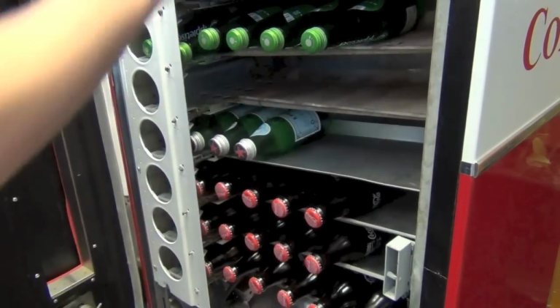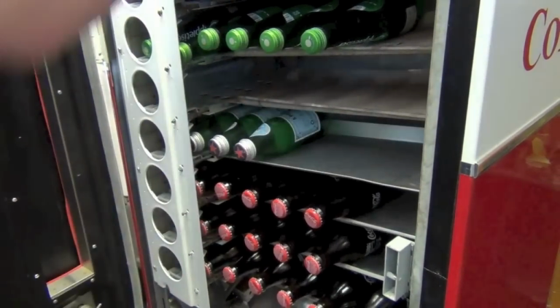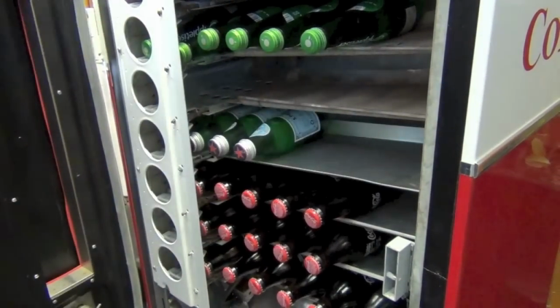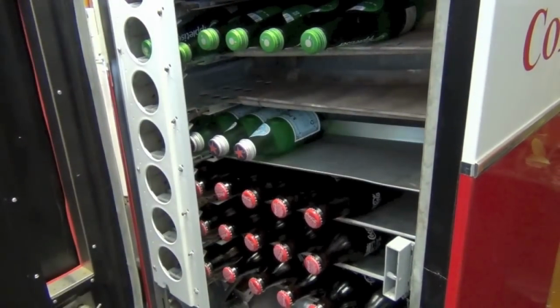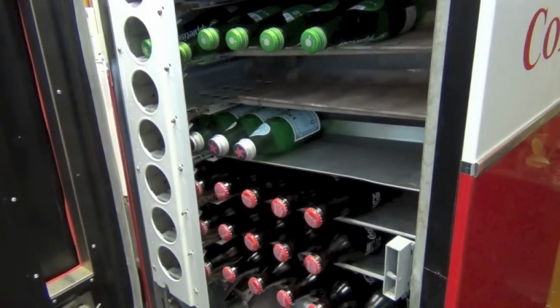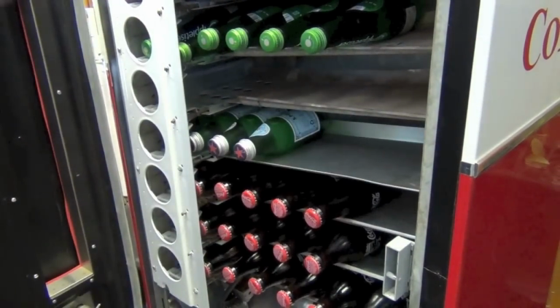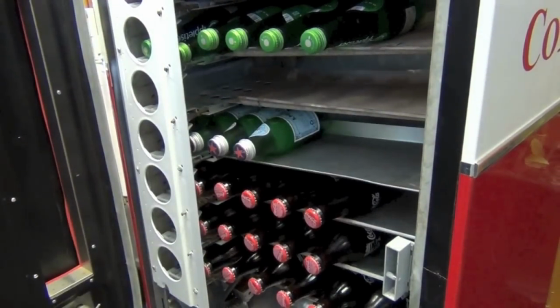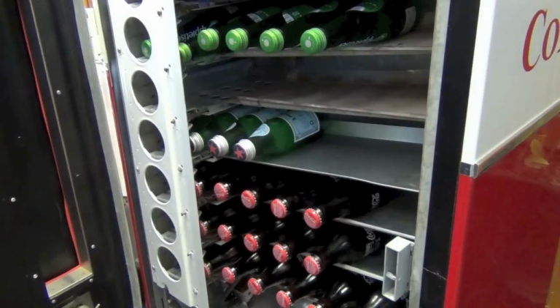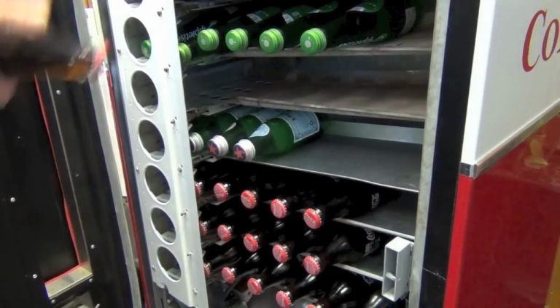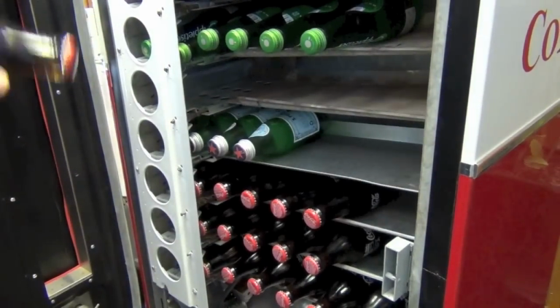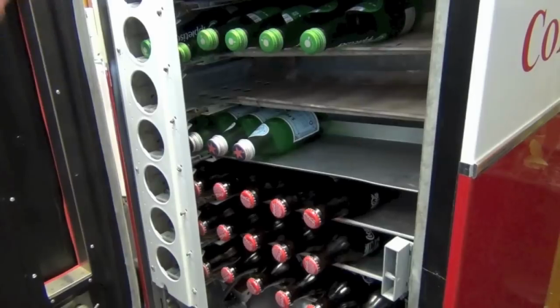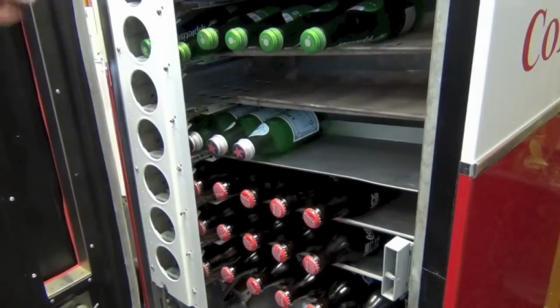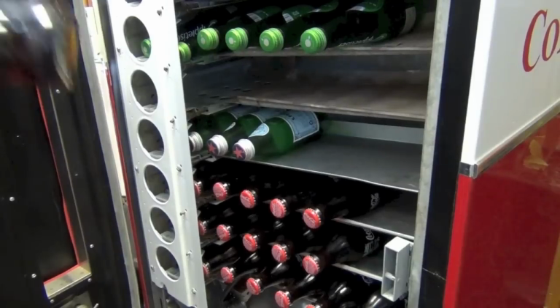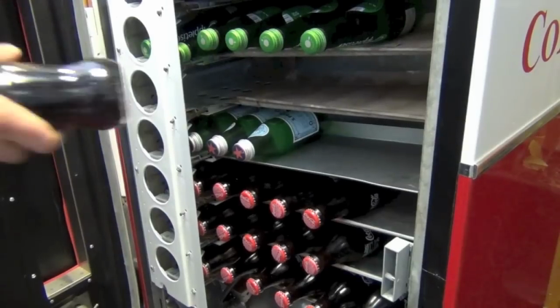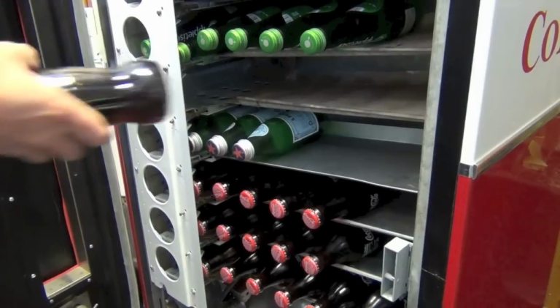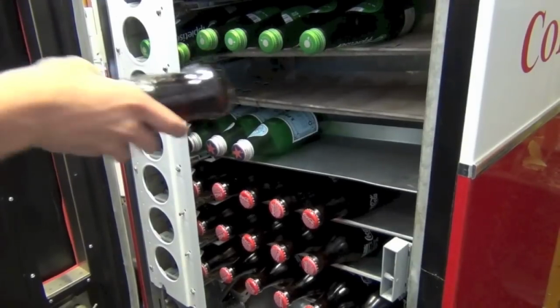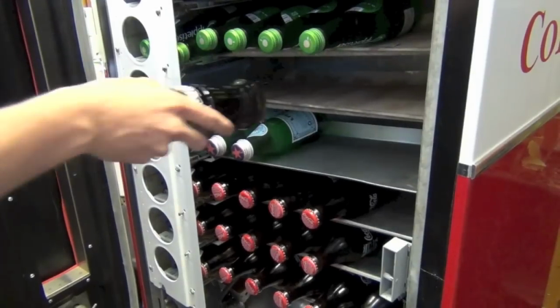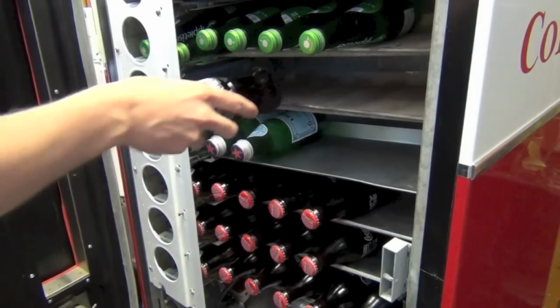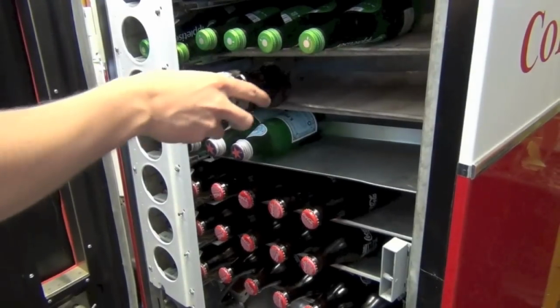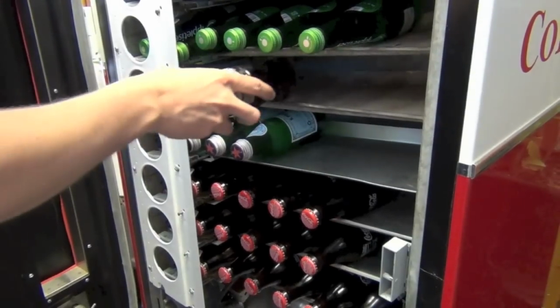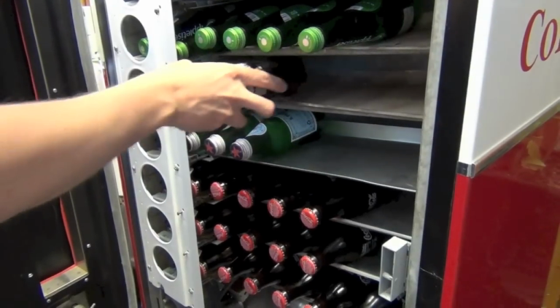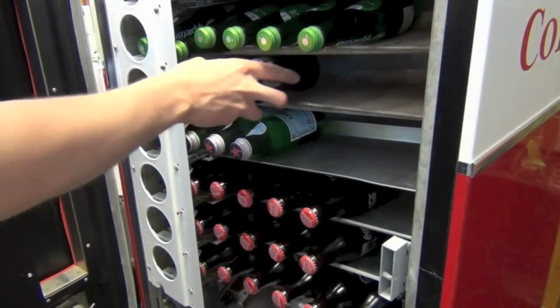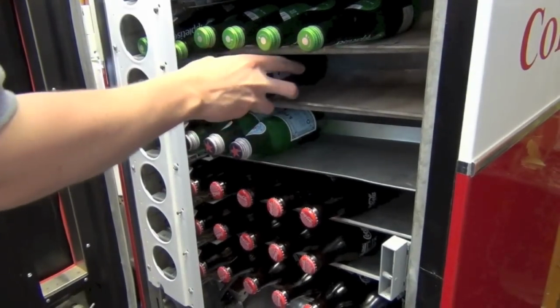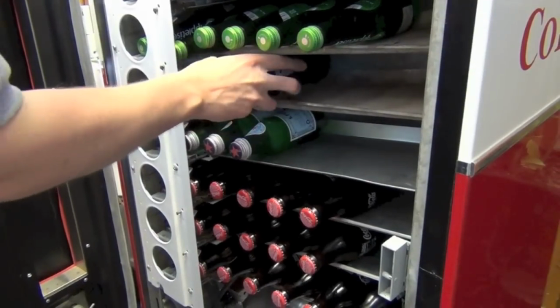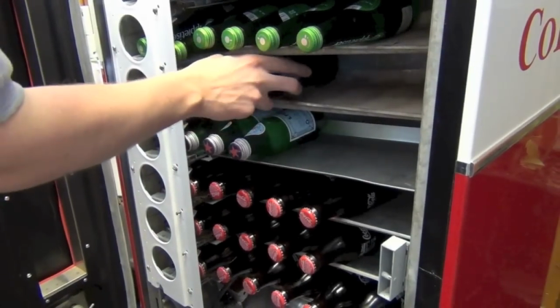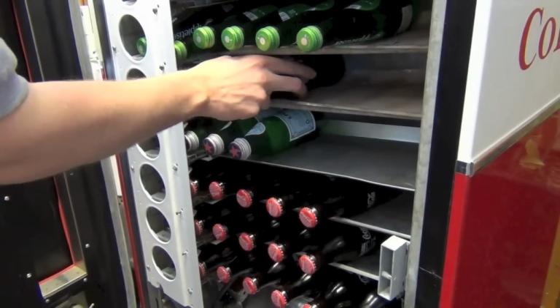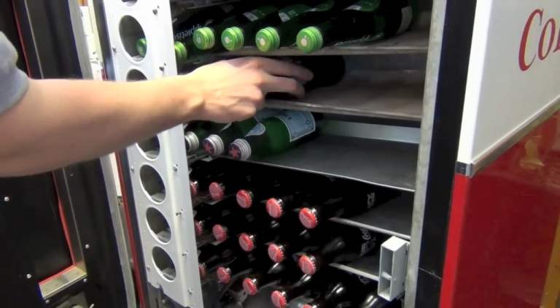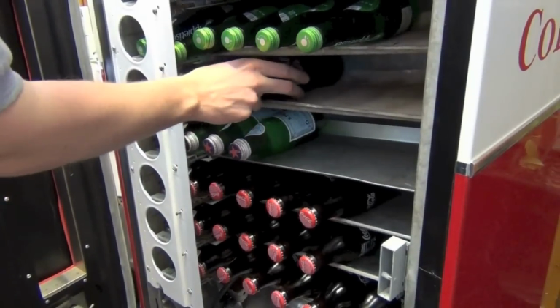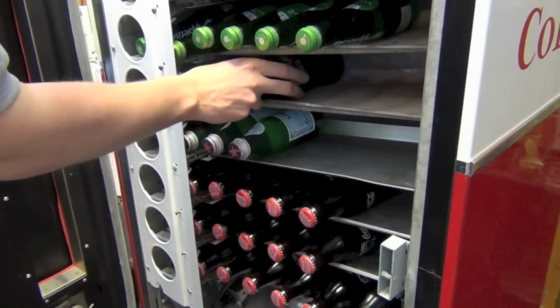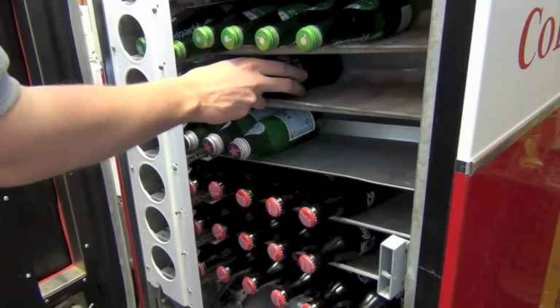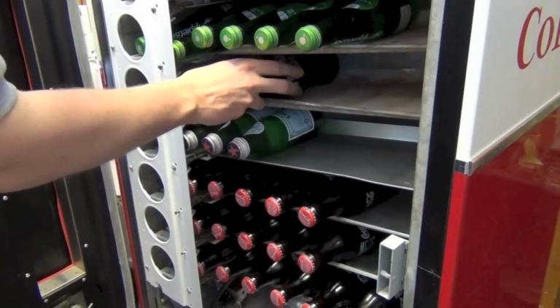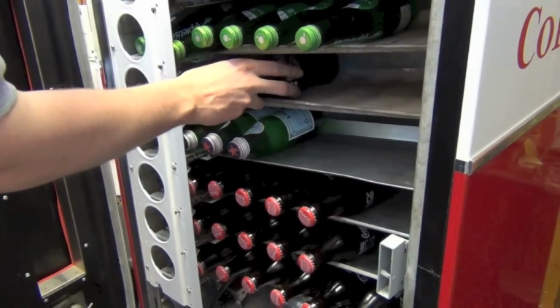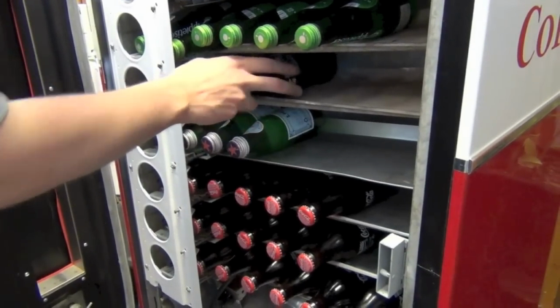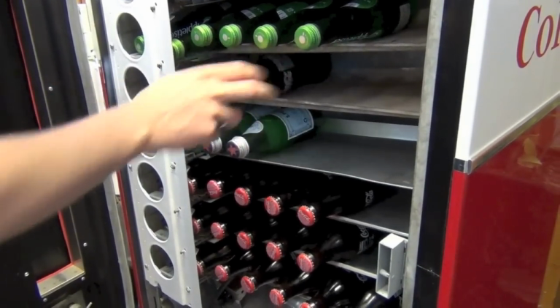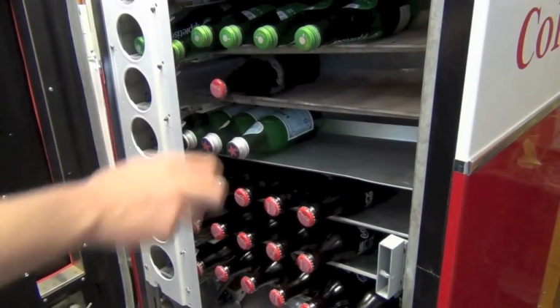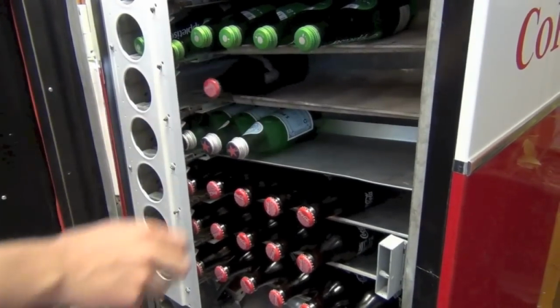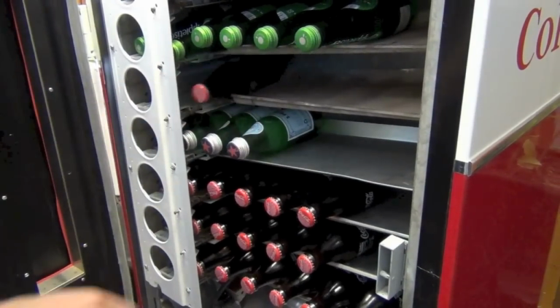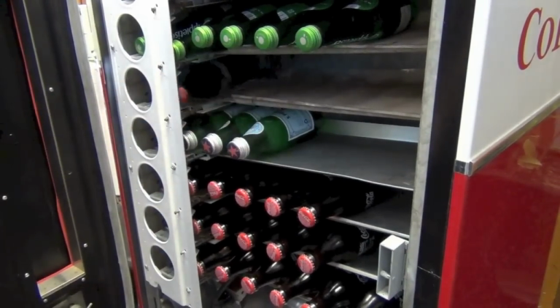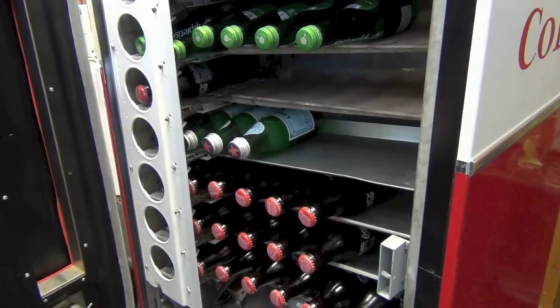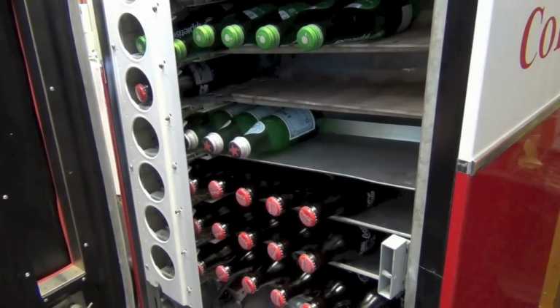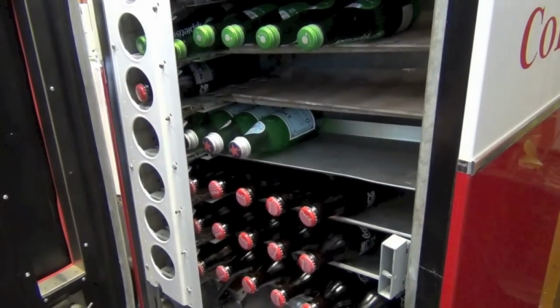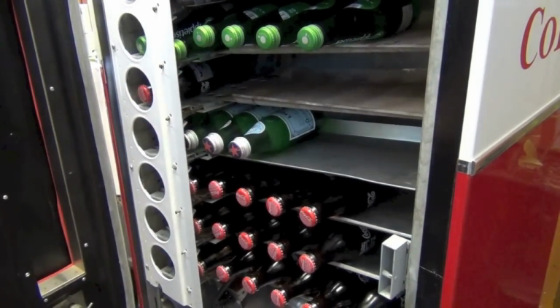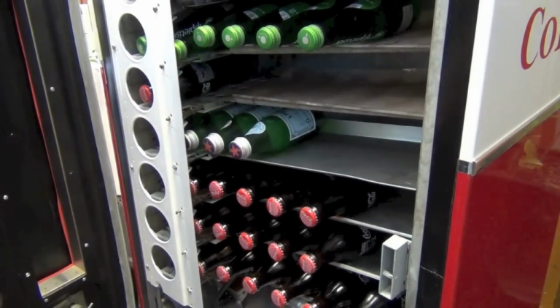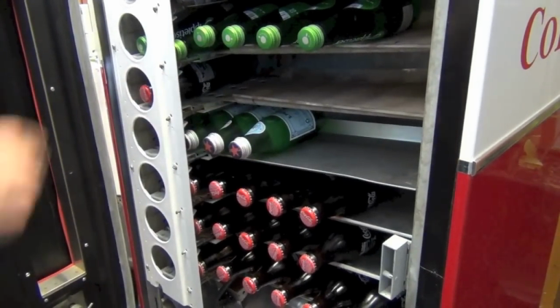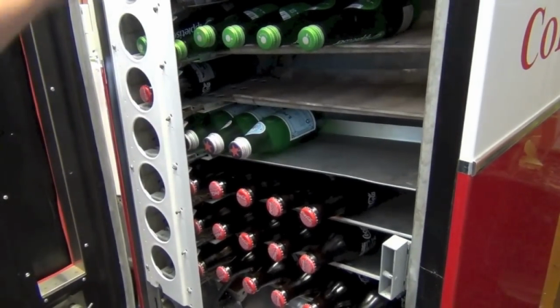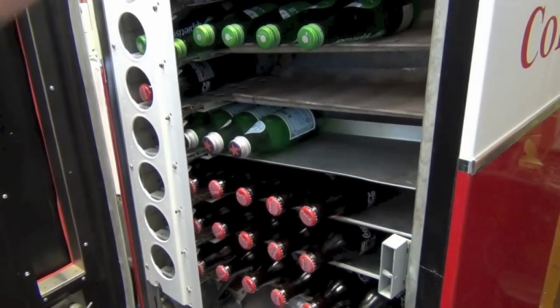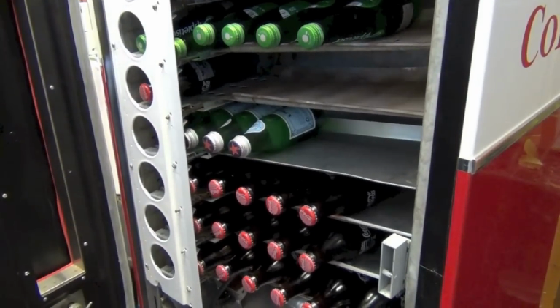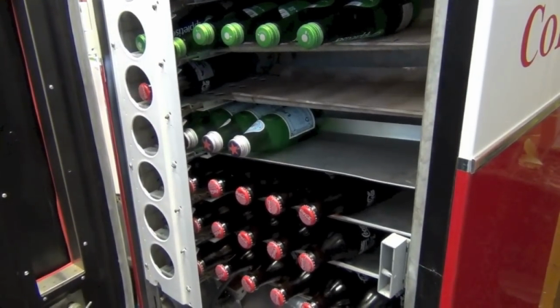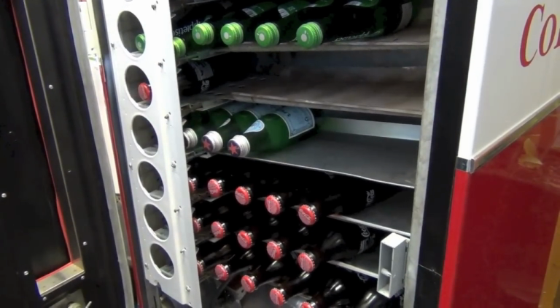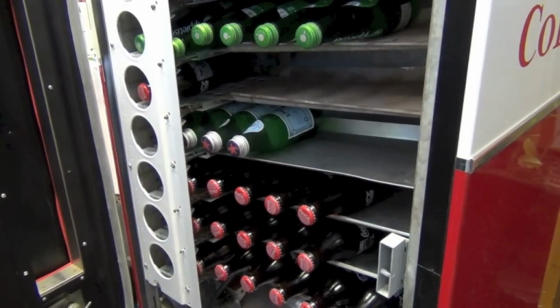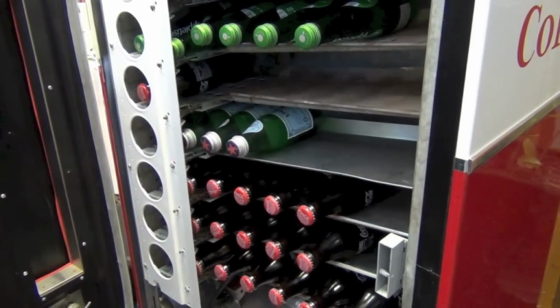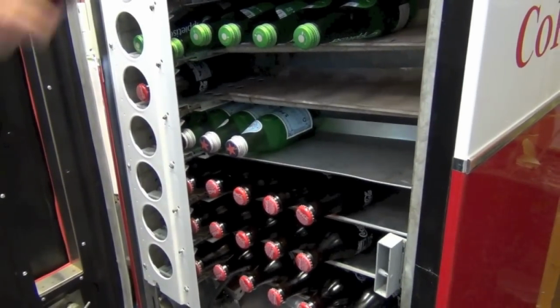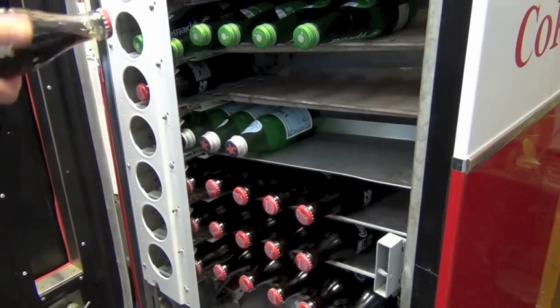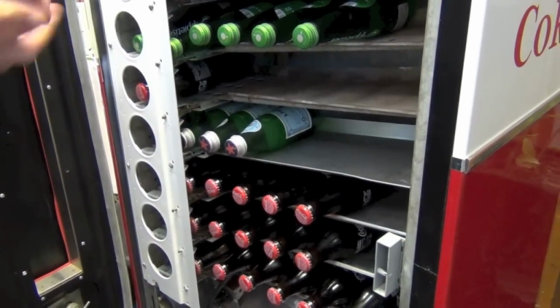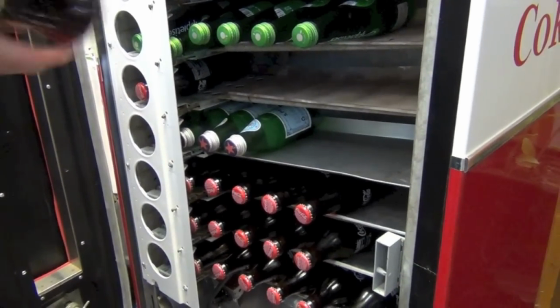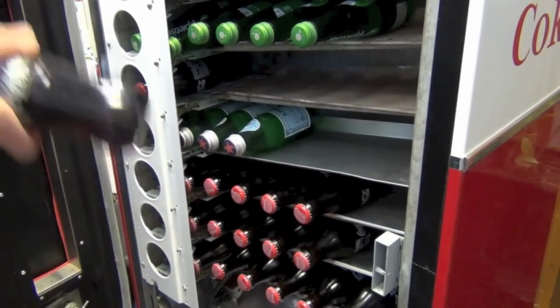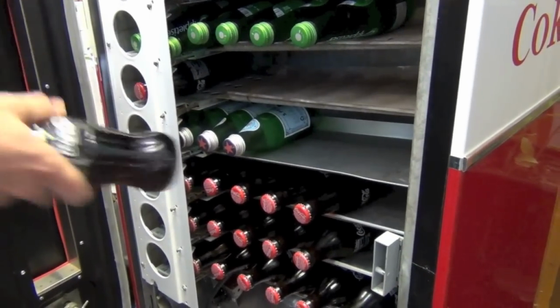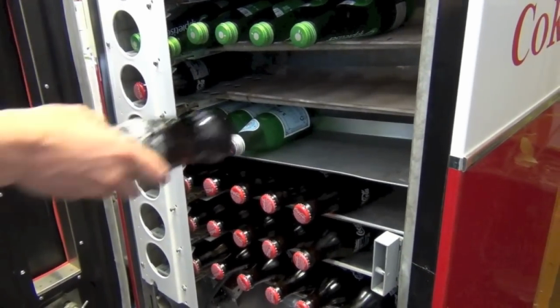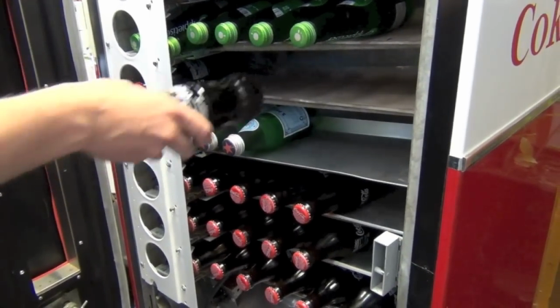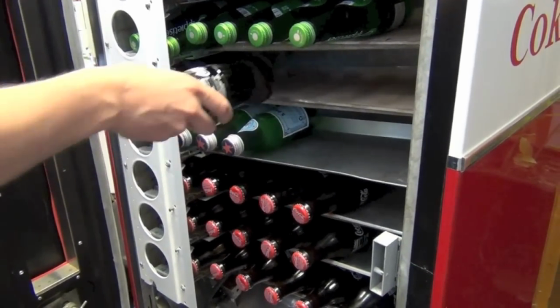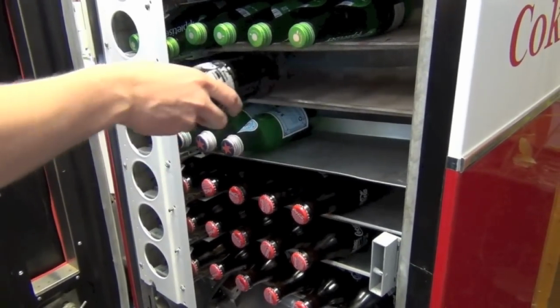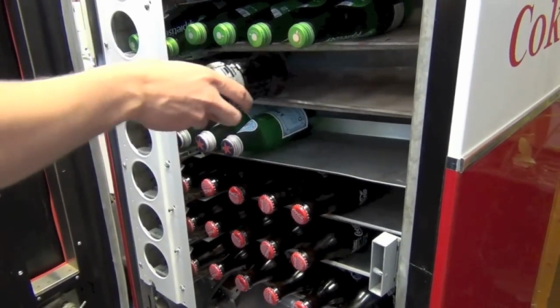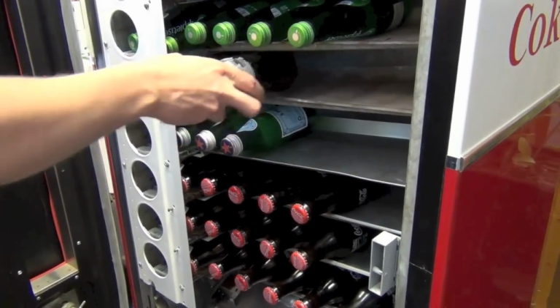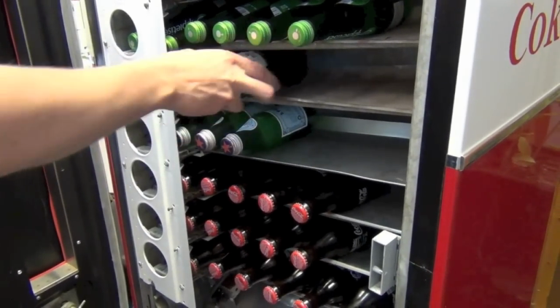You can see Roger here adjusting the shelf to make sure it's going to fit the bottle, and then you just literally roll the bottles in — and that's how you load it. Nice and simple.